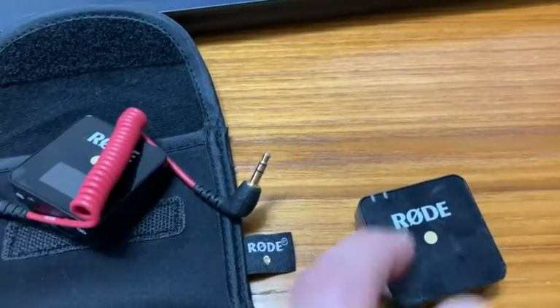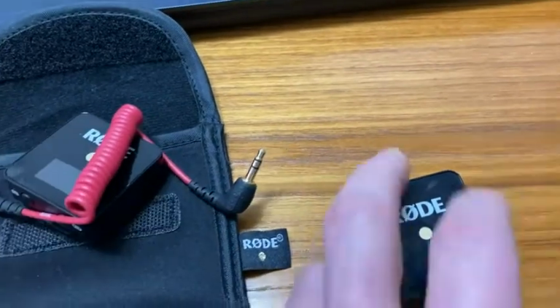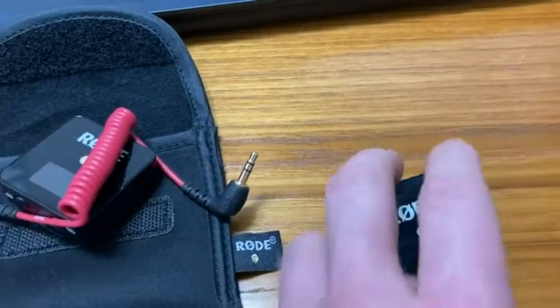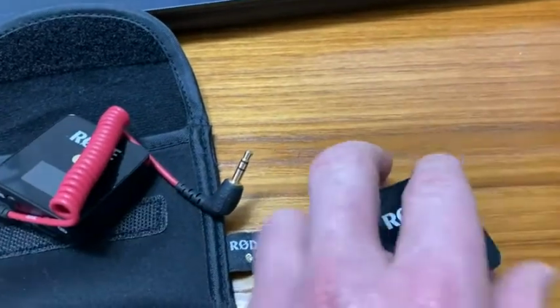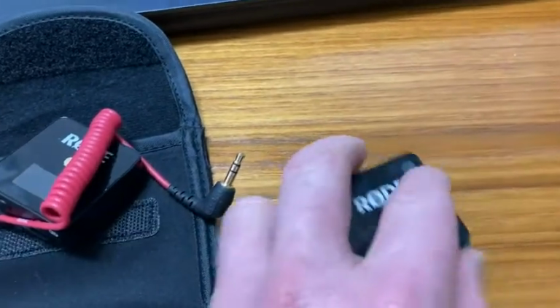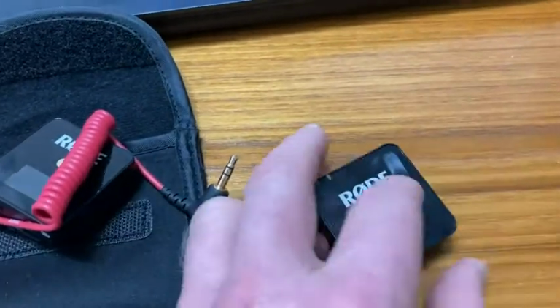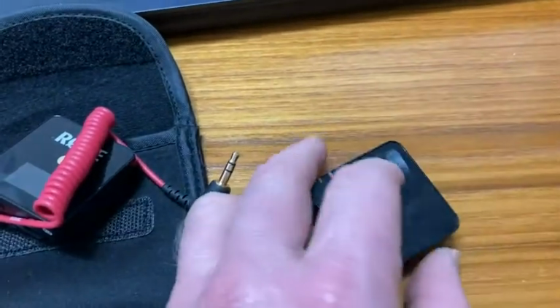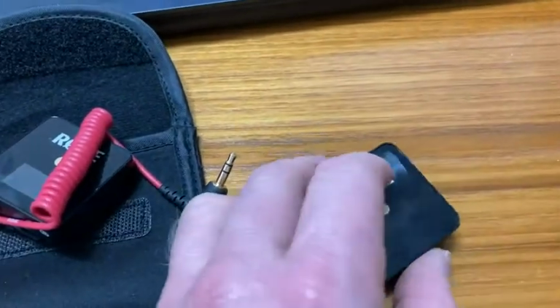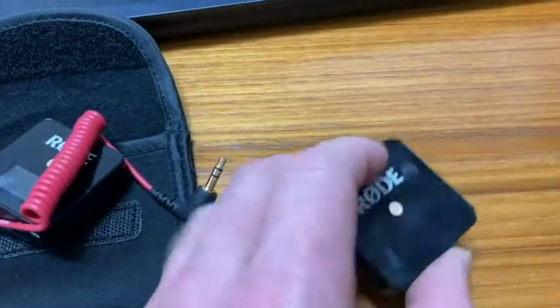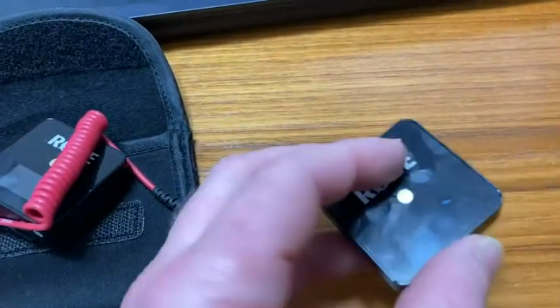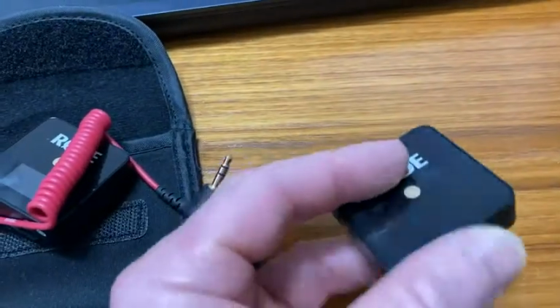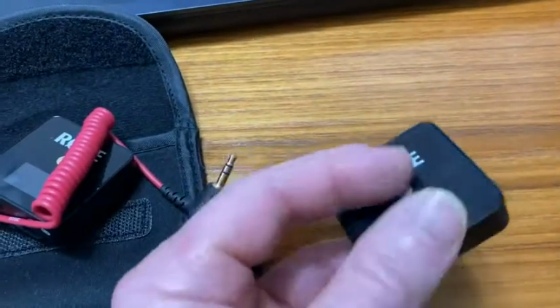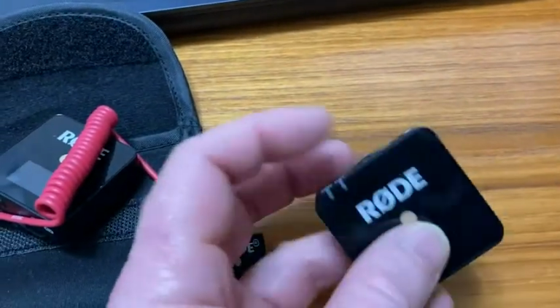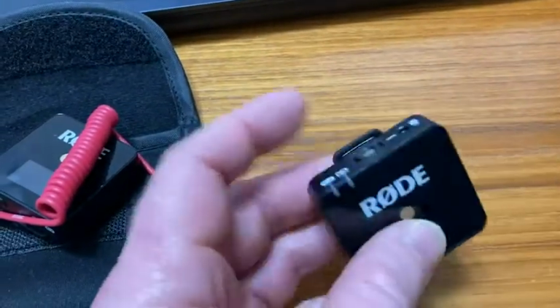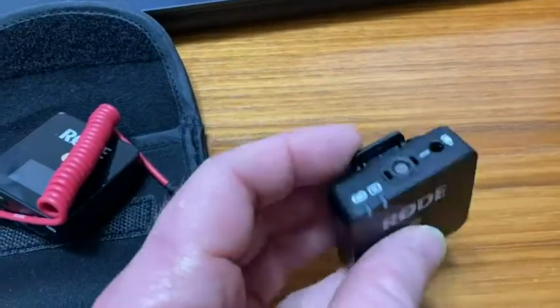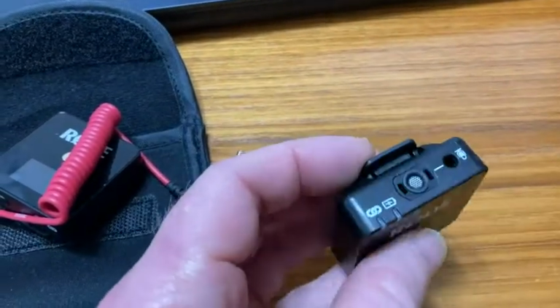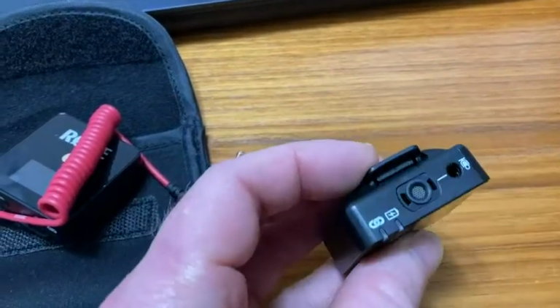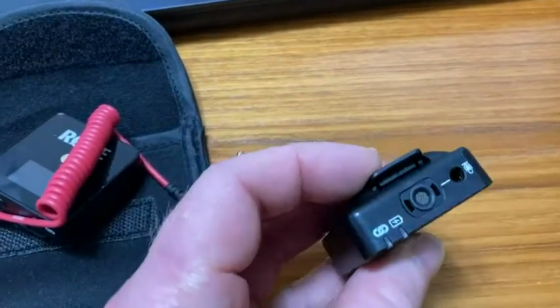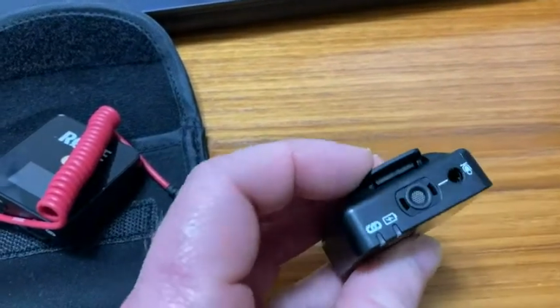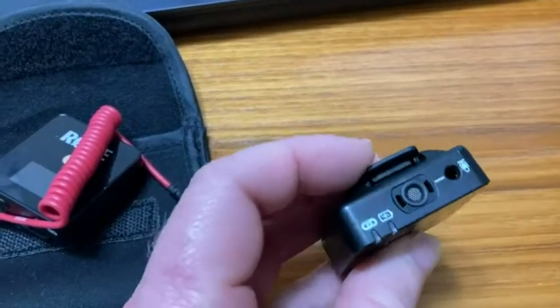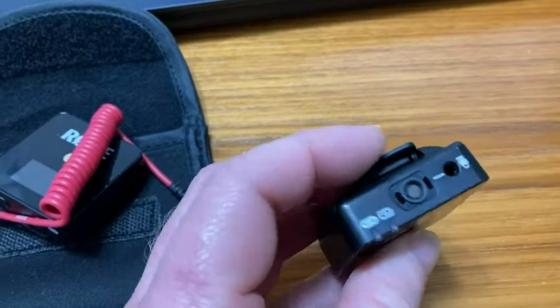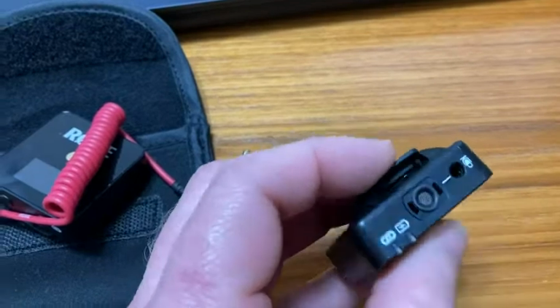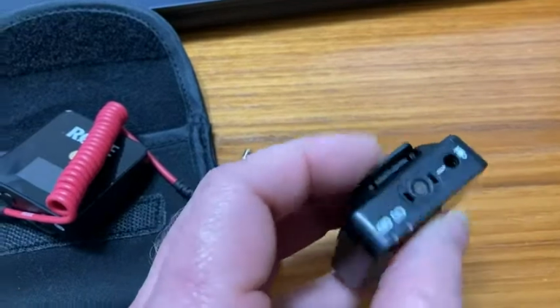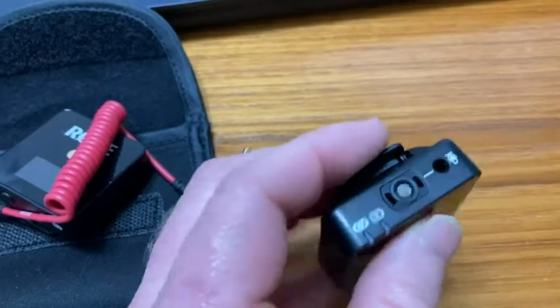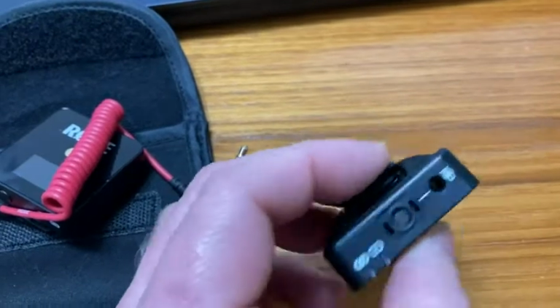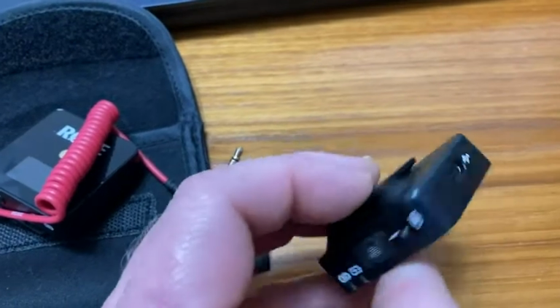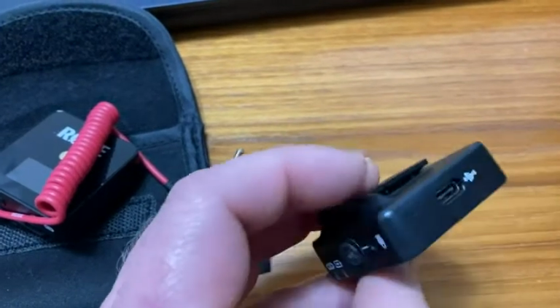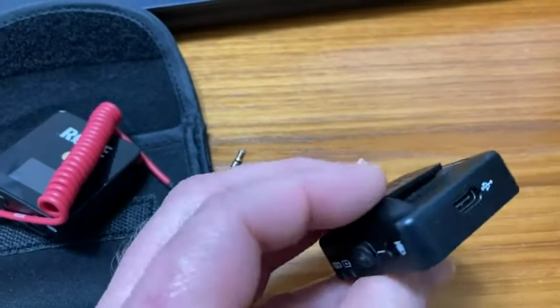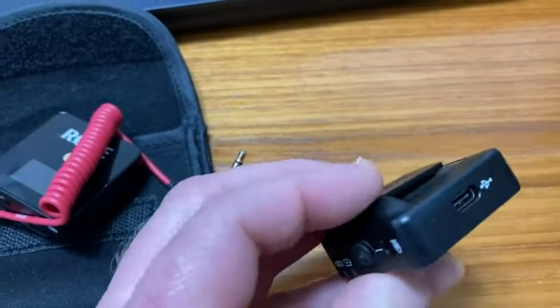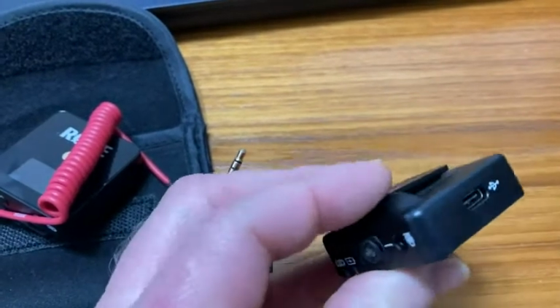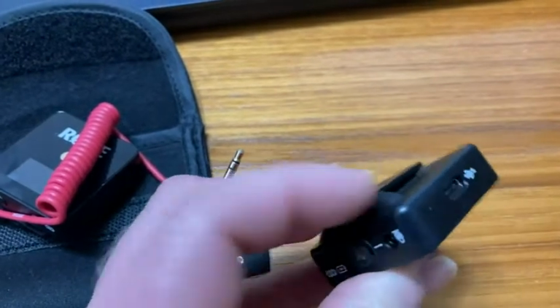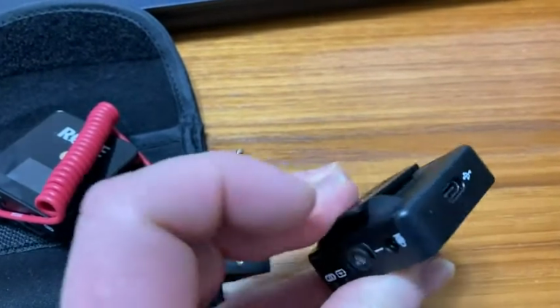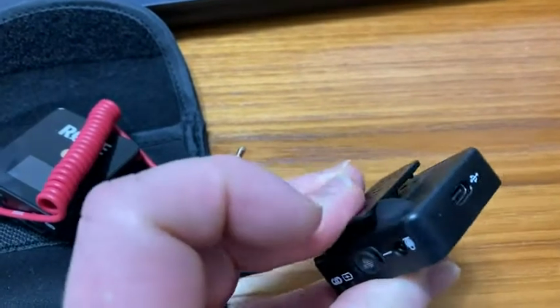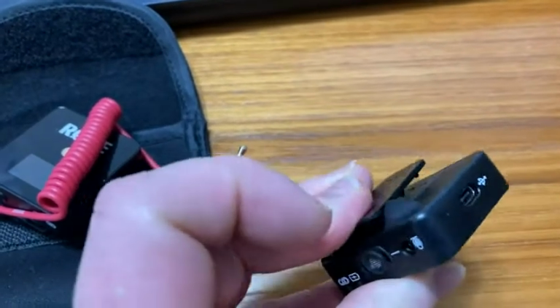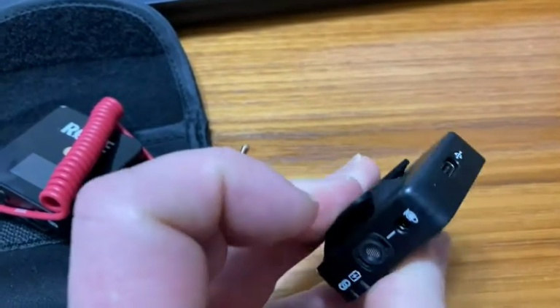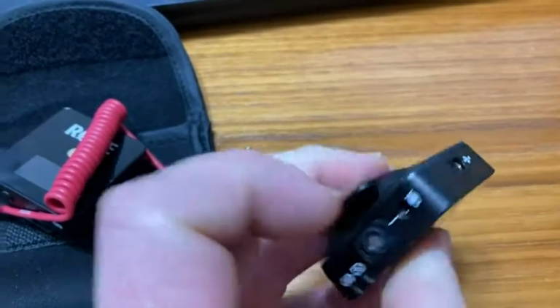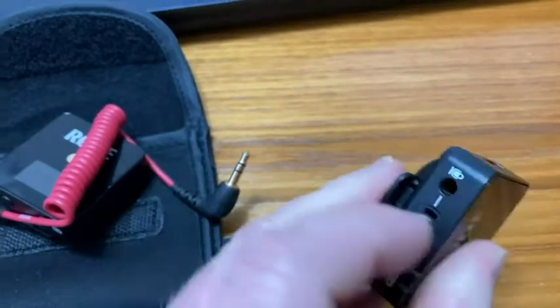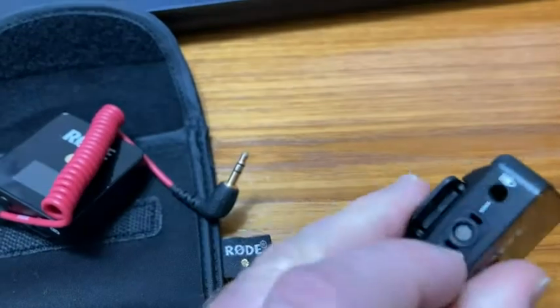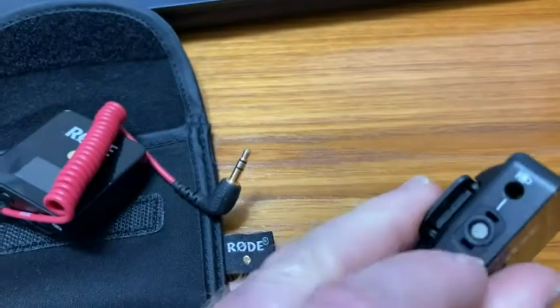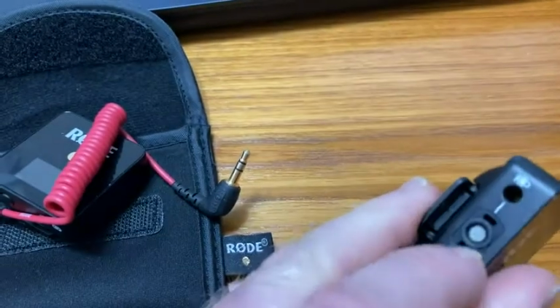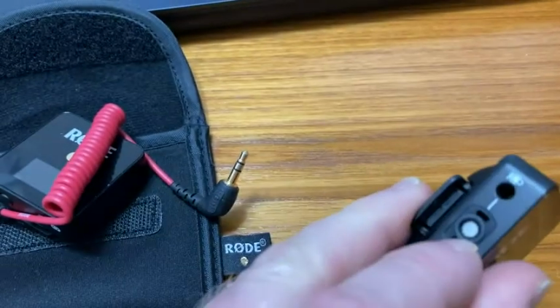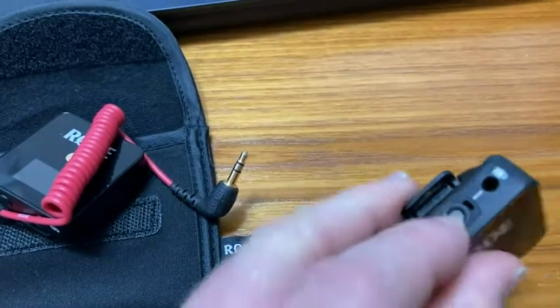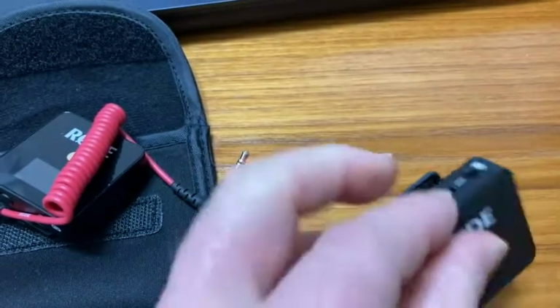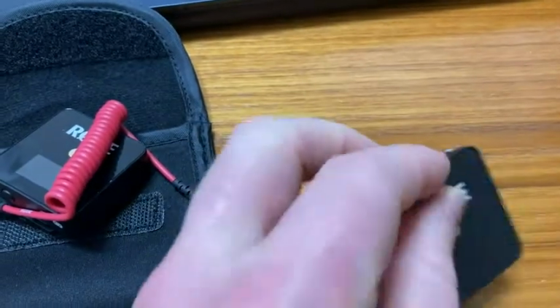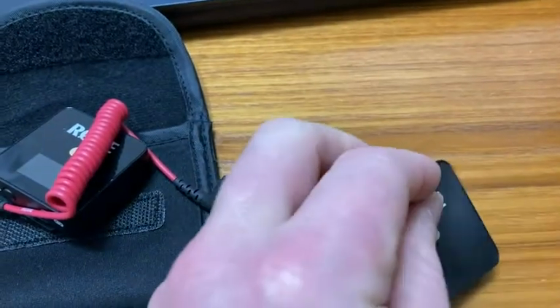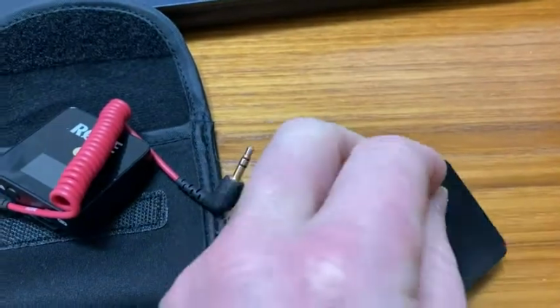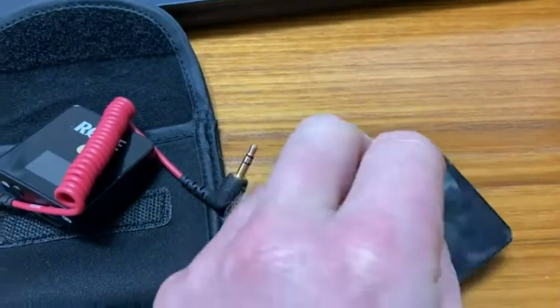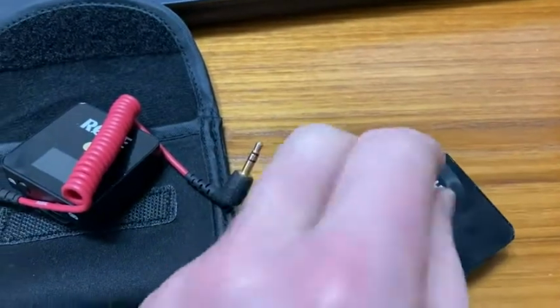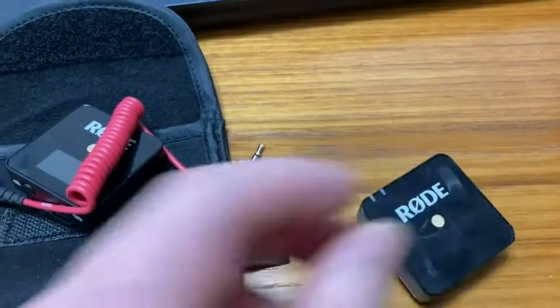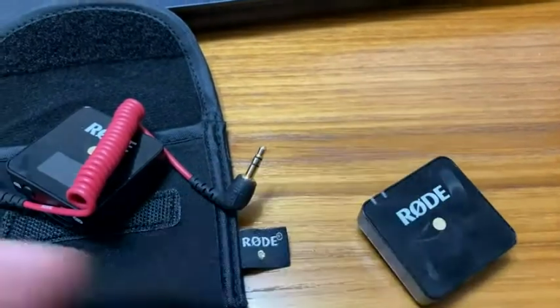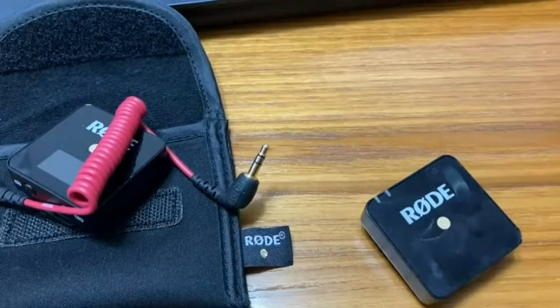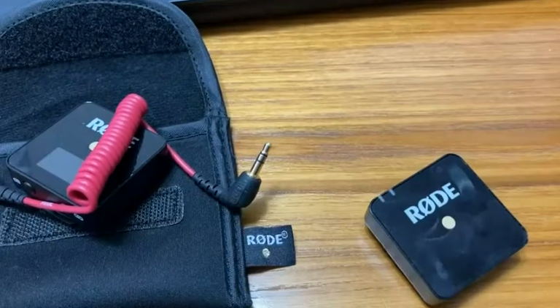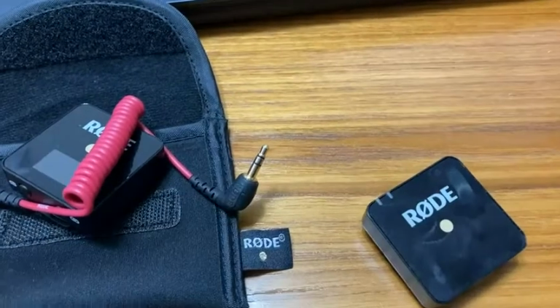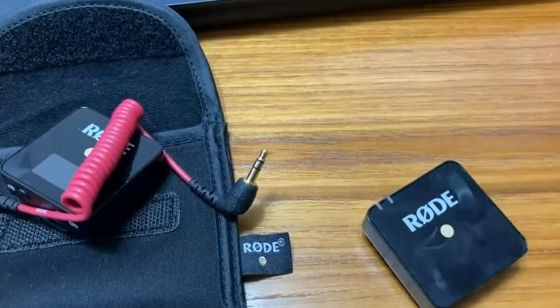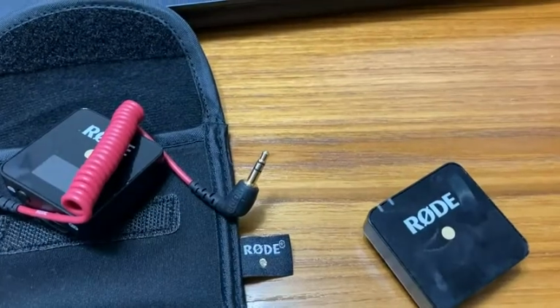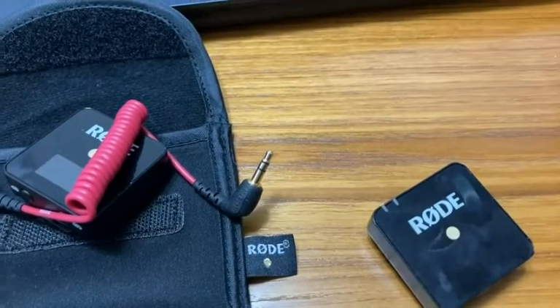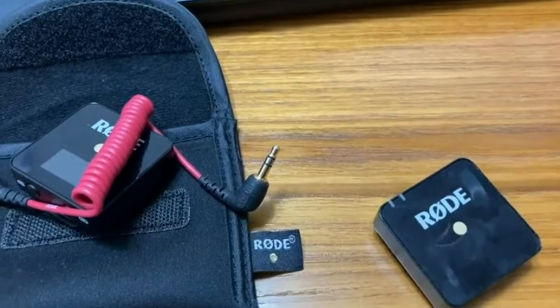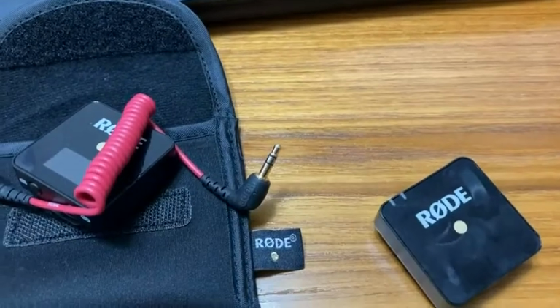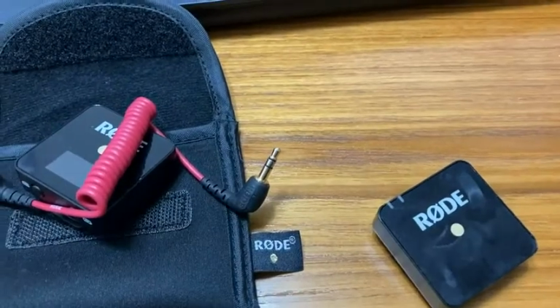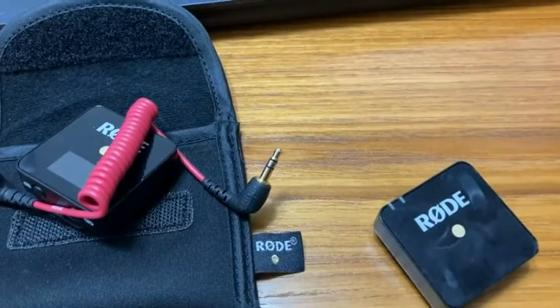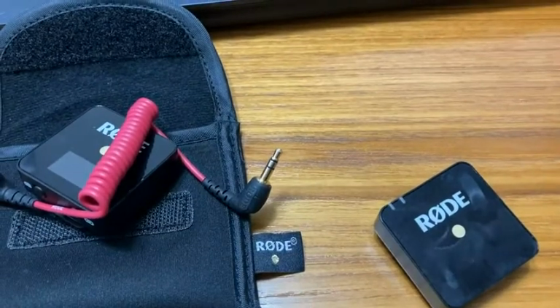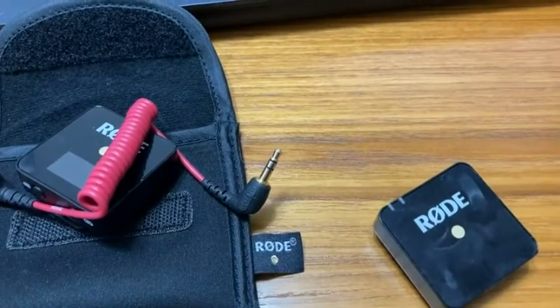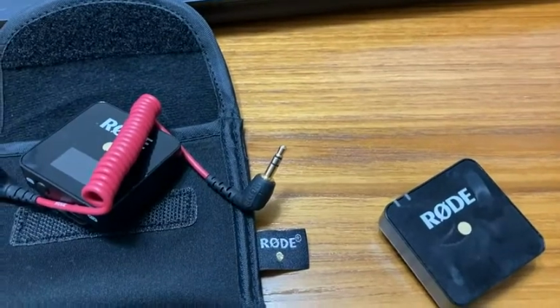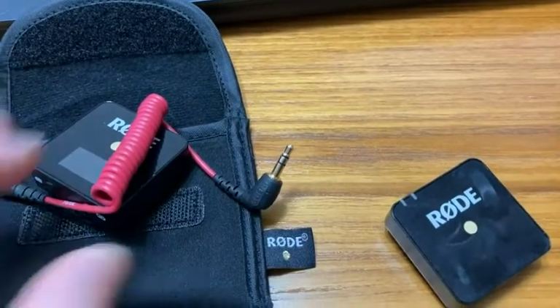And then this one, you clip on — it has a little clip, and there's the microphone. It's wireless. It's an awesome little mic.